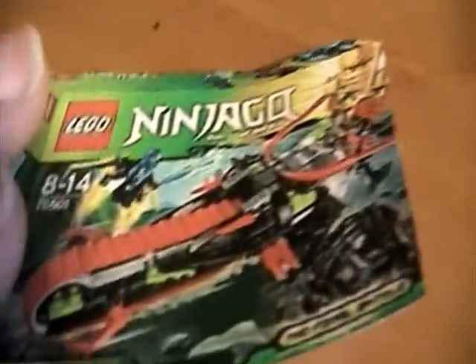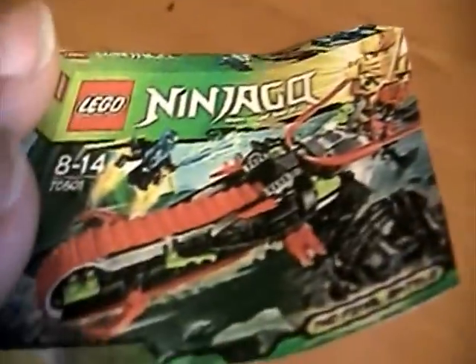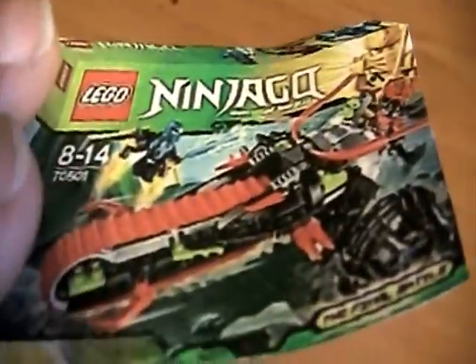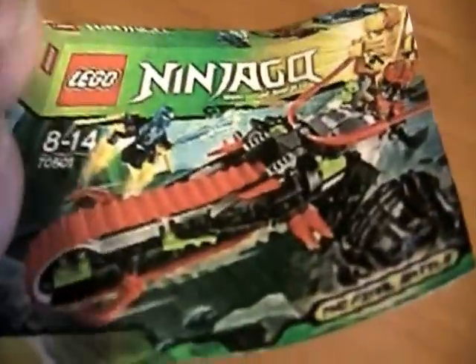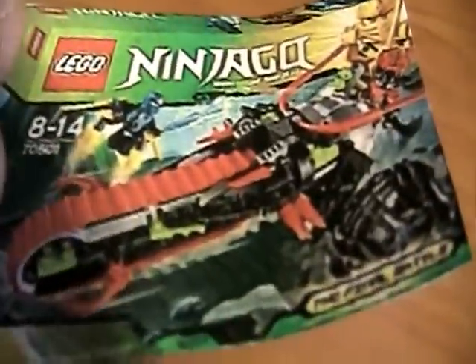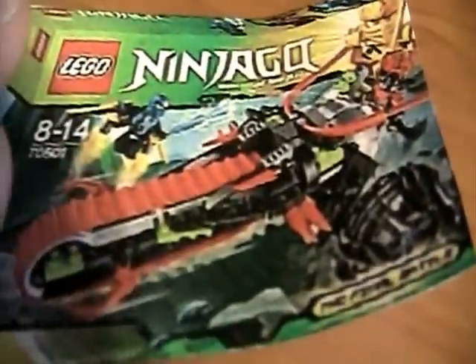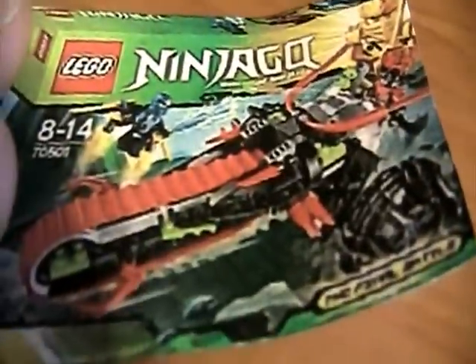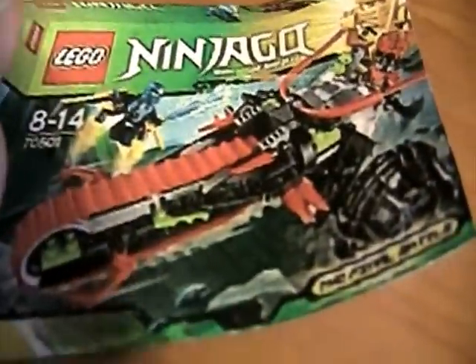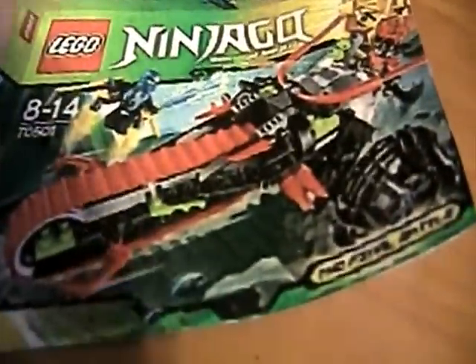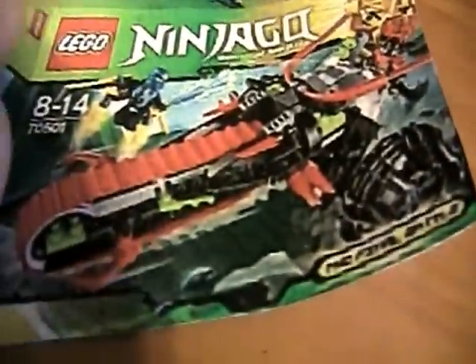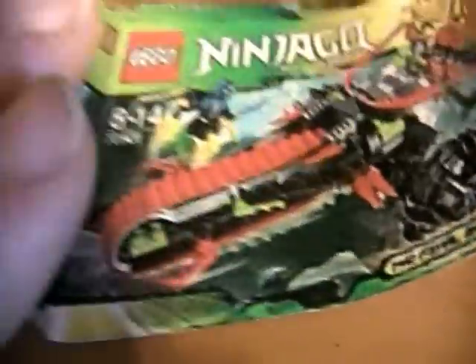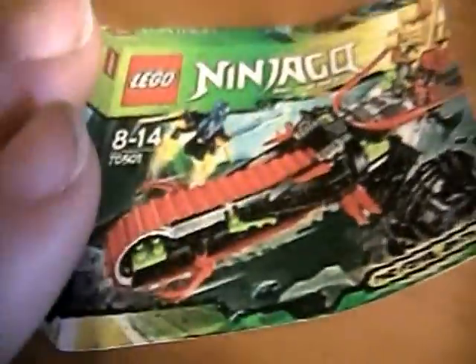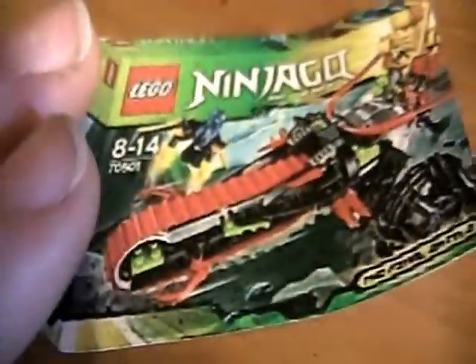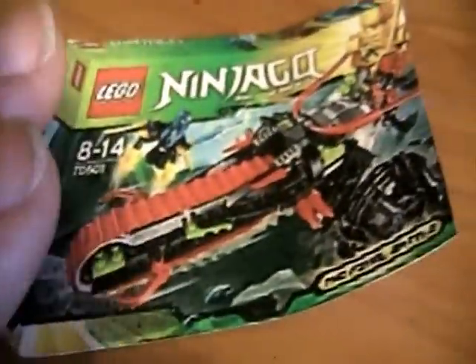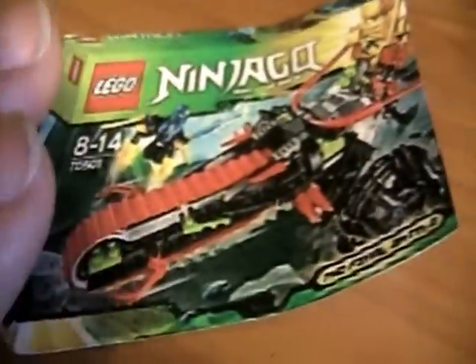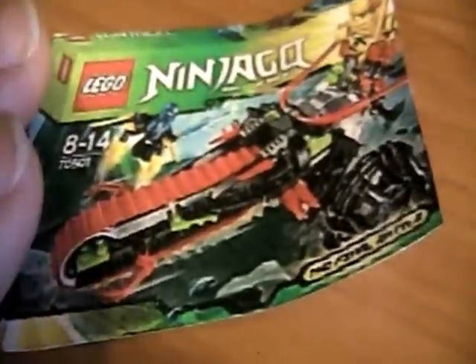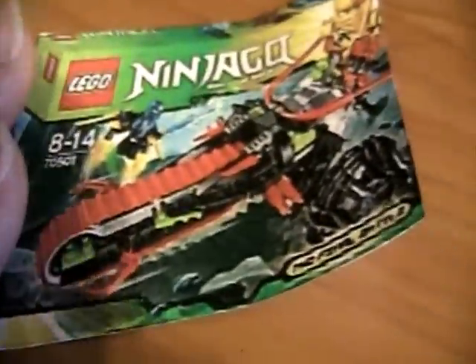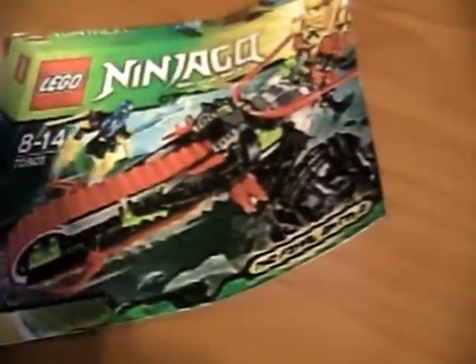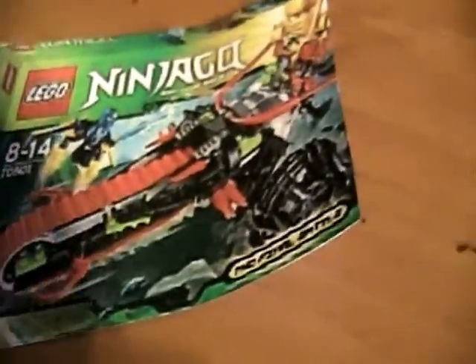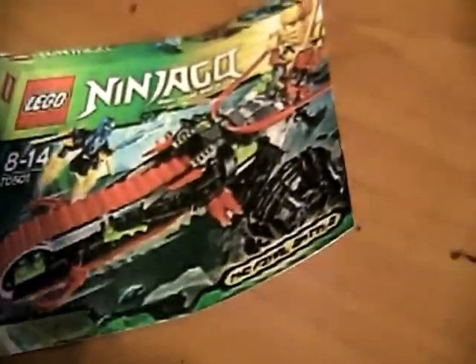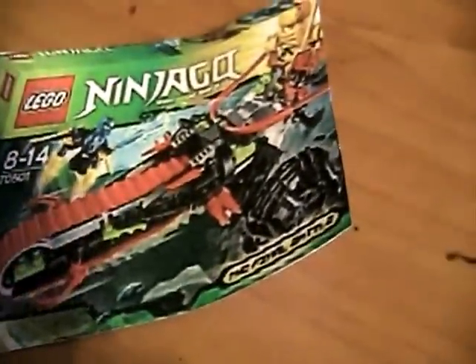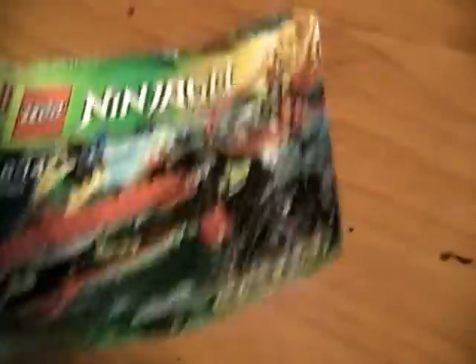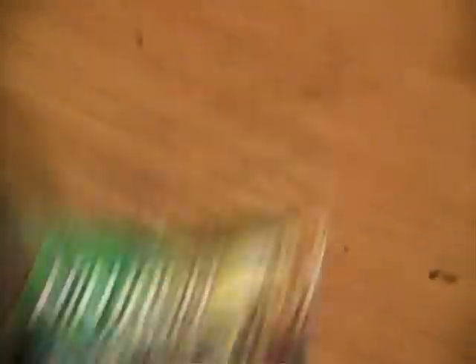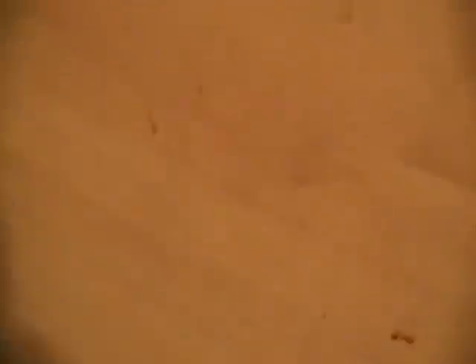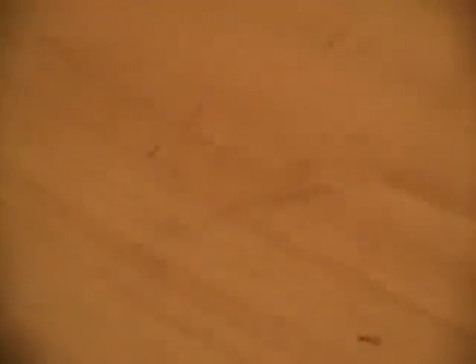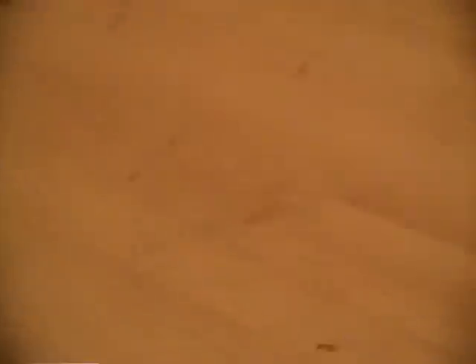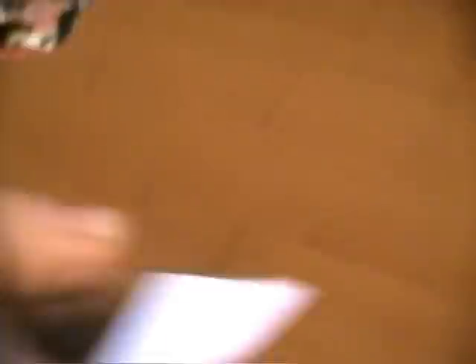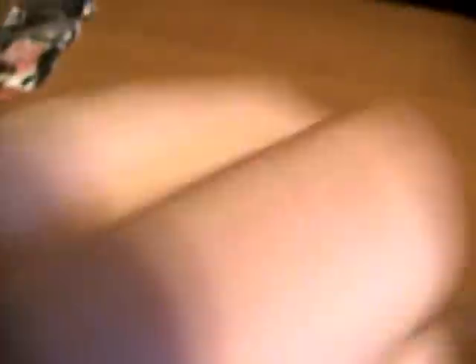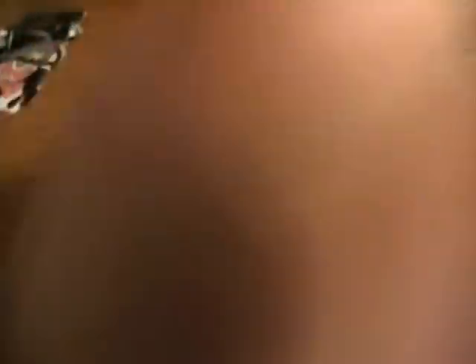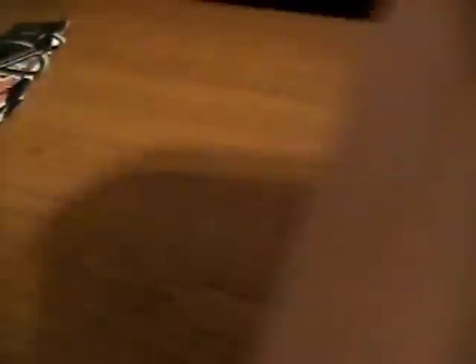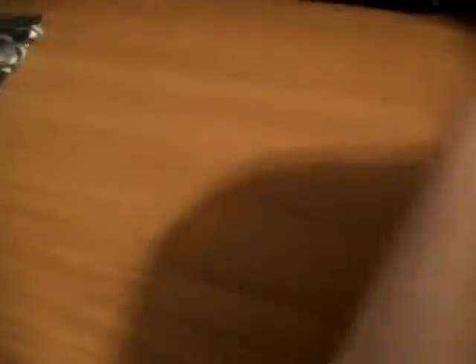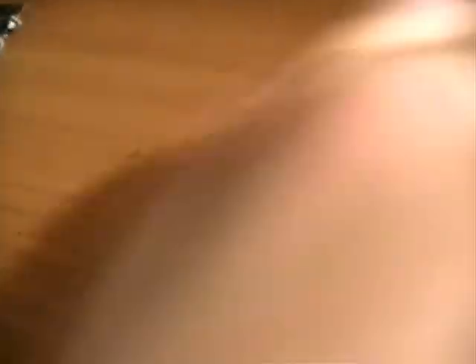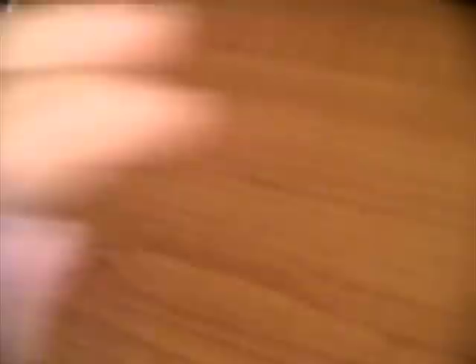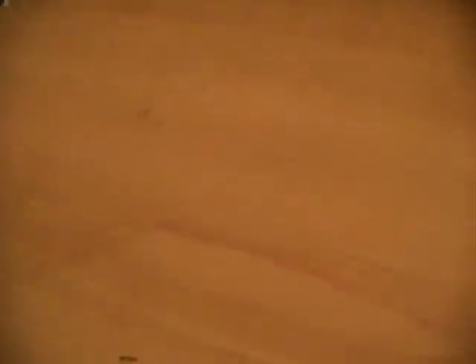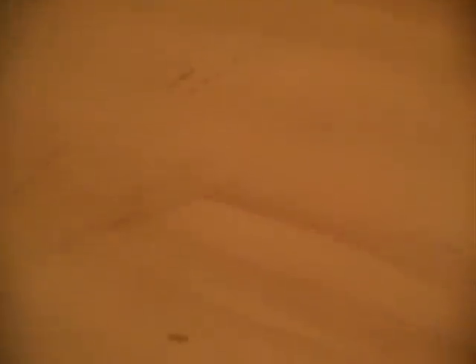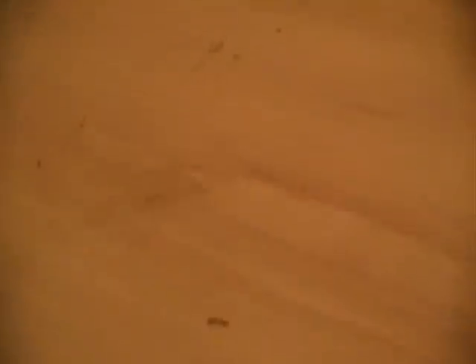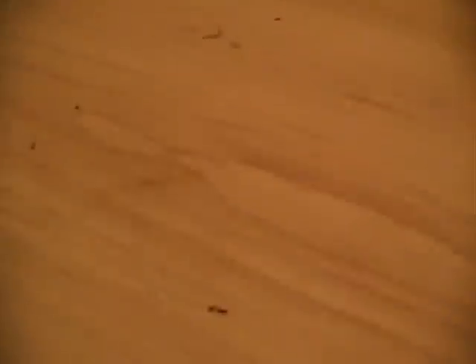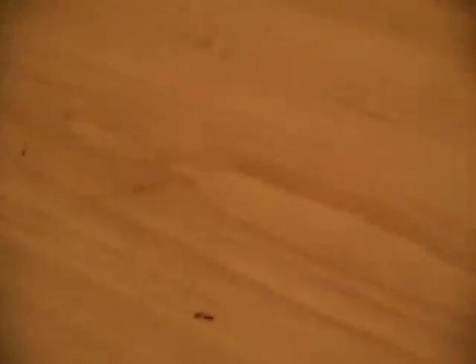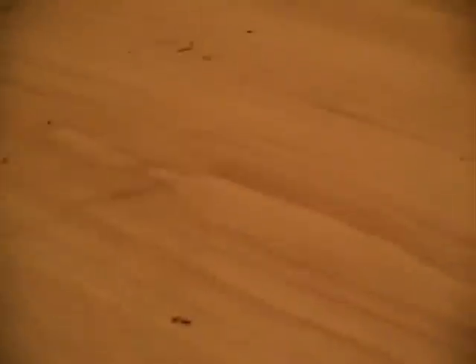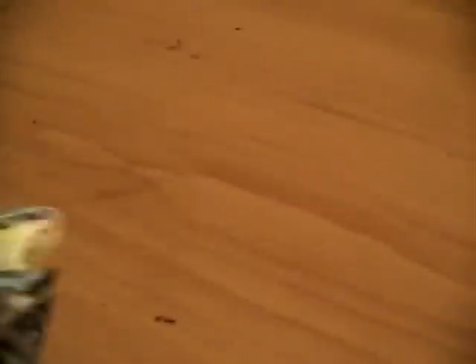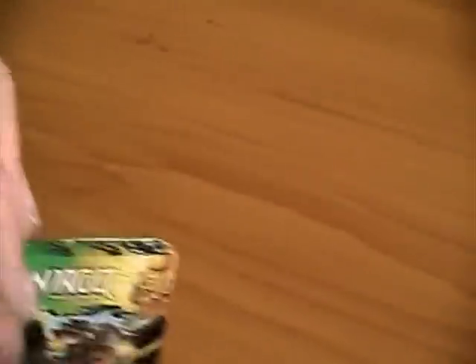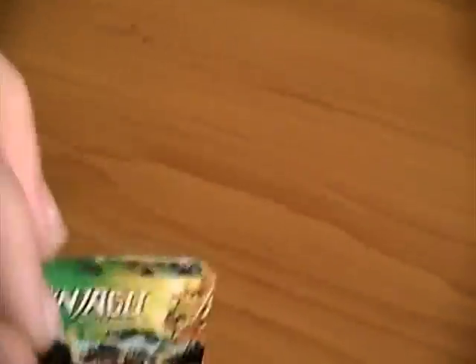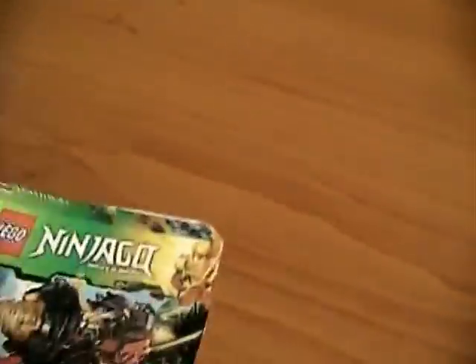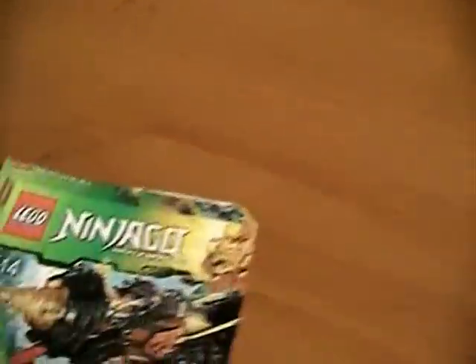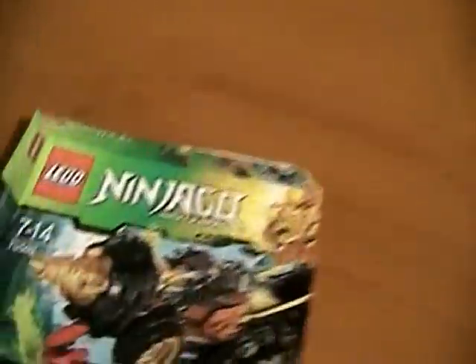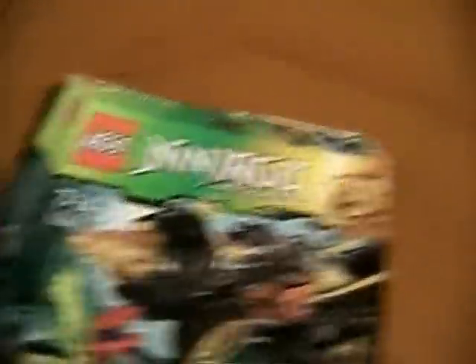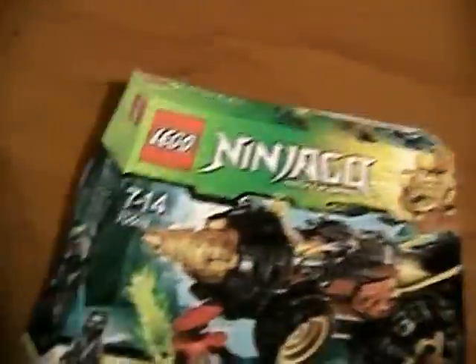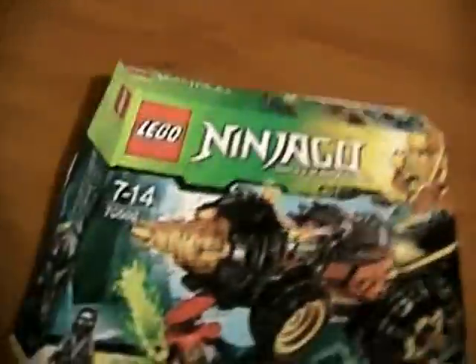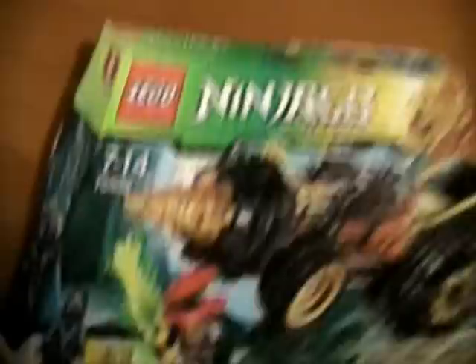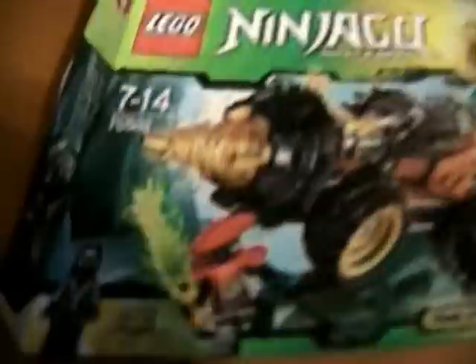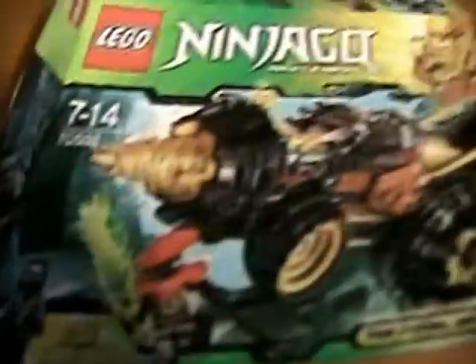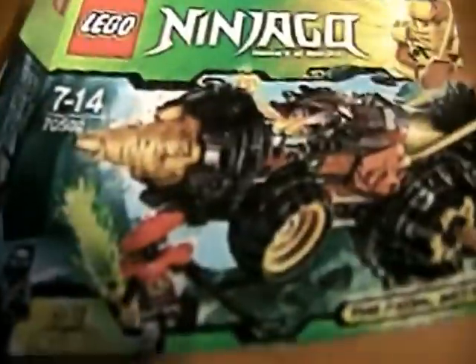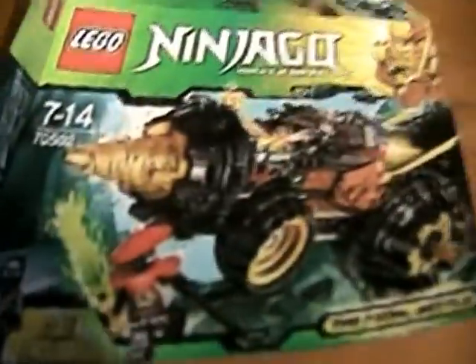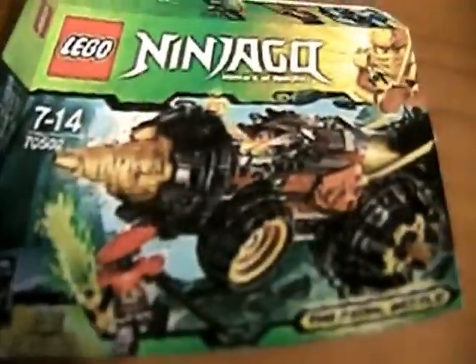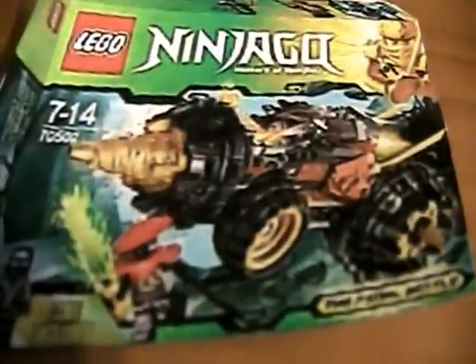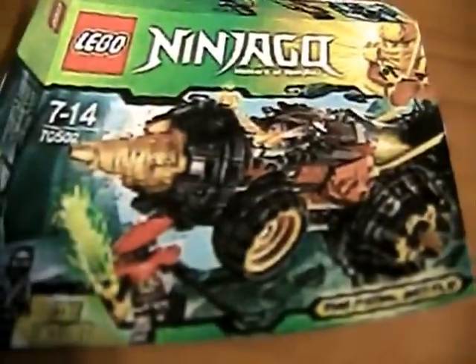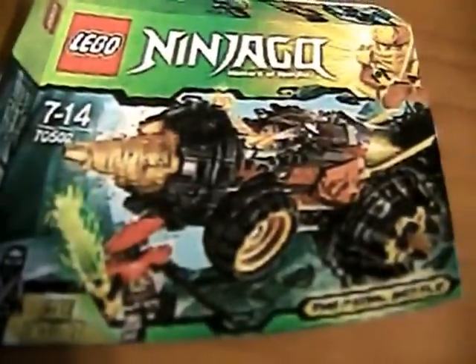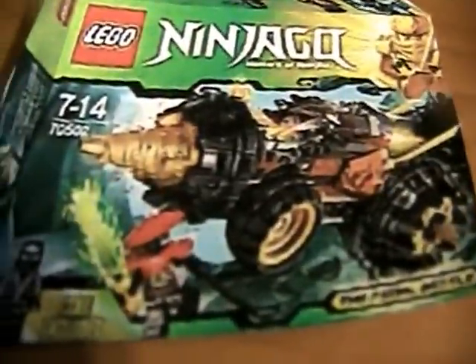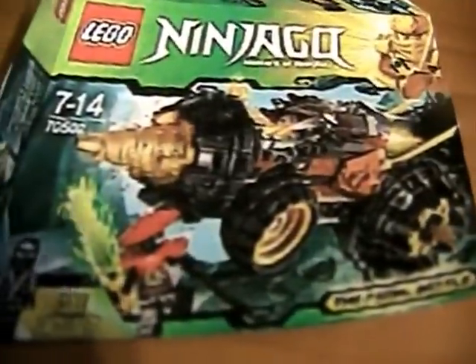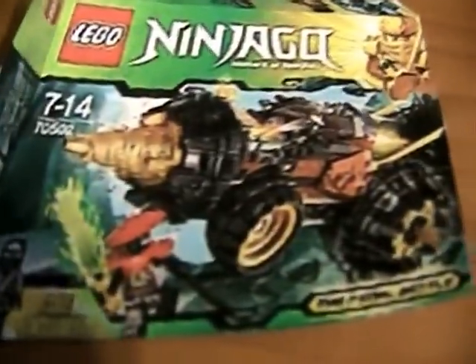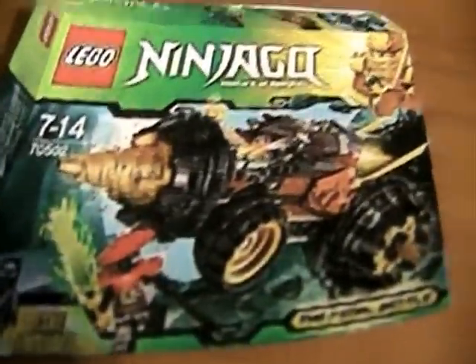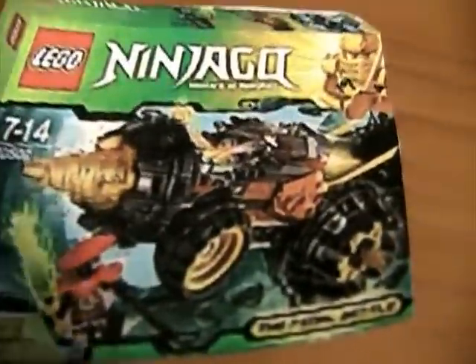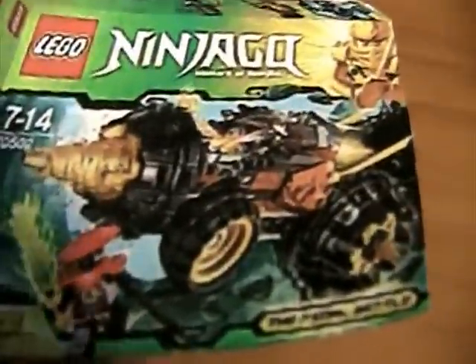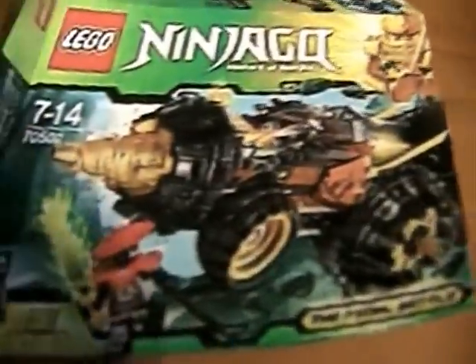Here's another picture of the warrior bike. And Cole's power drill.